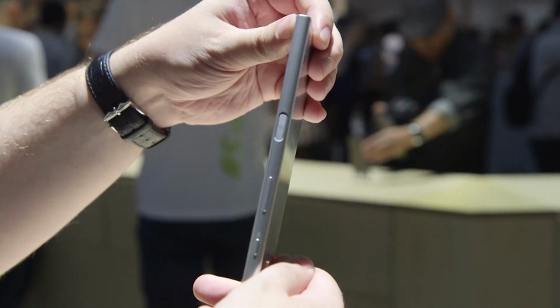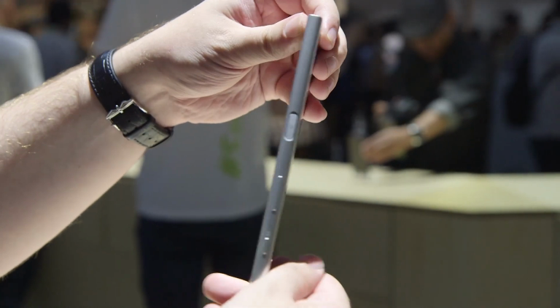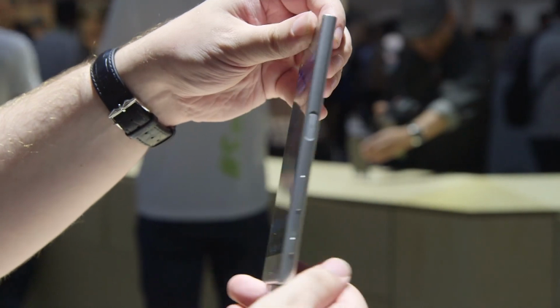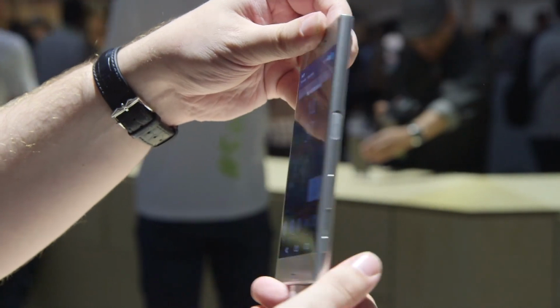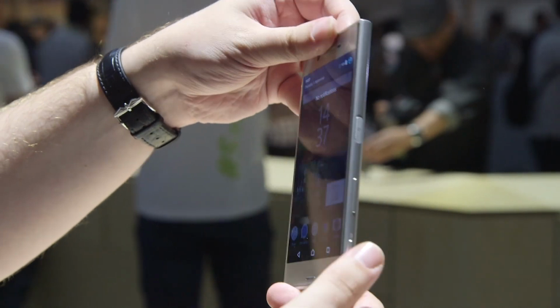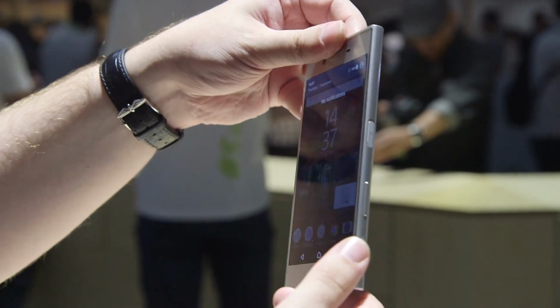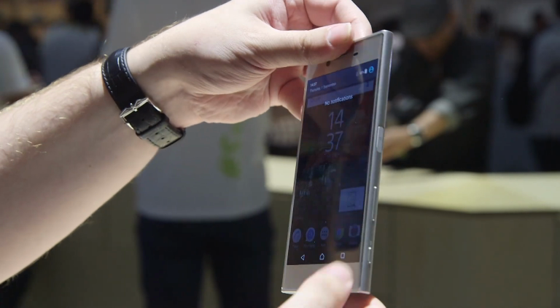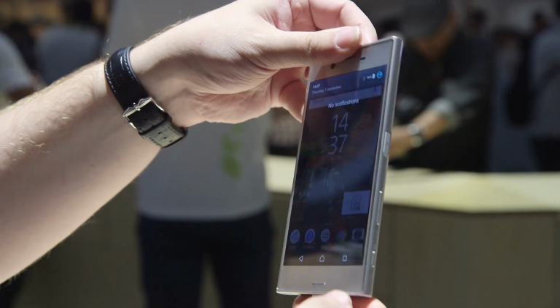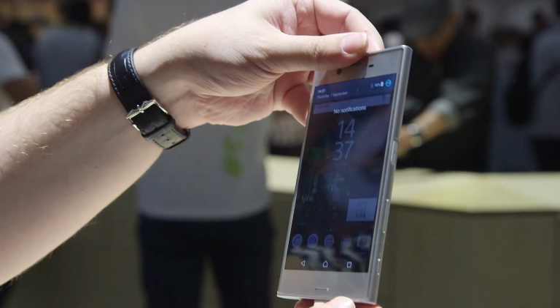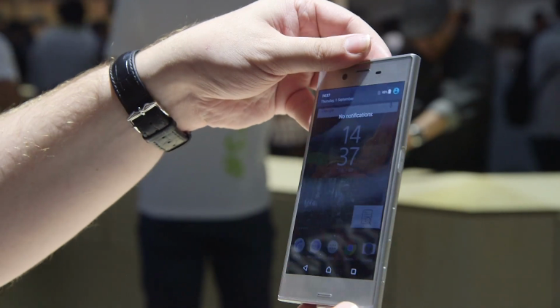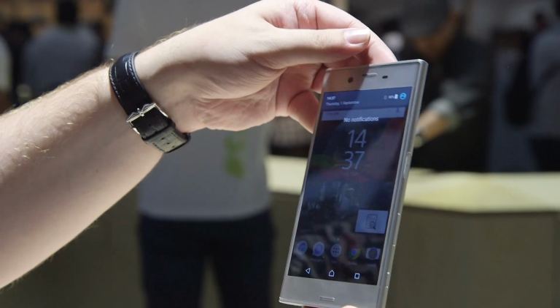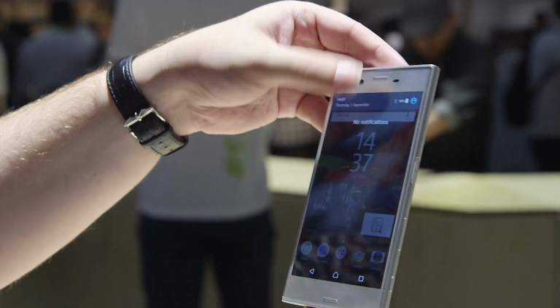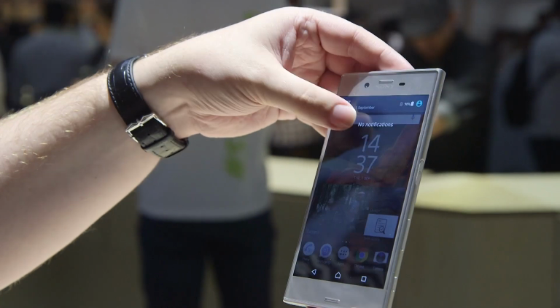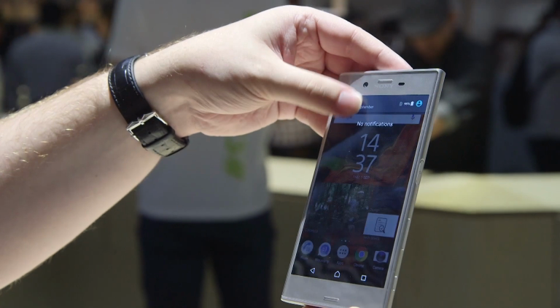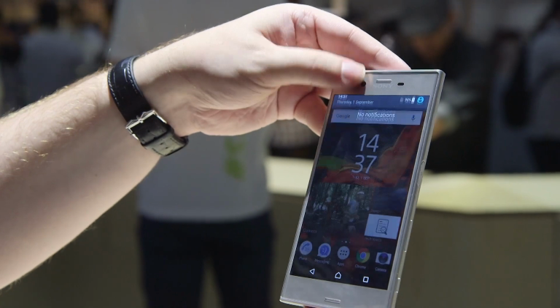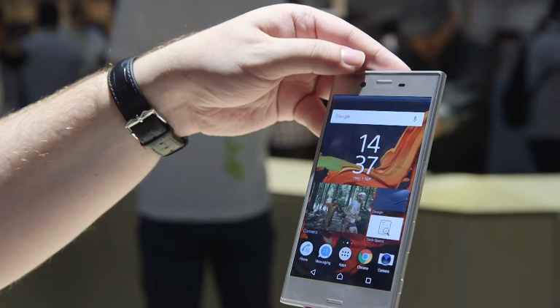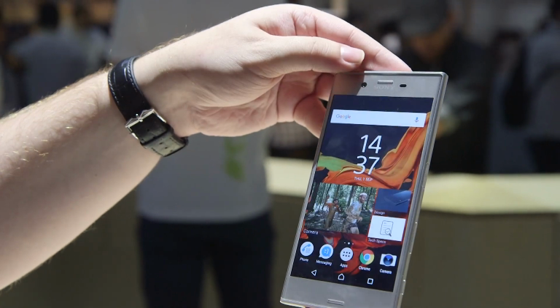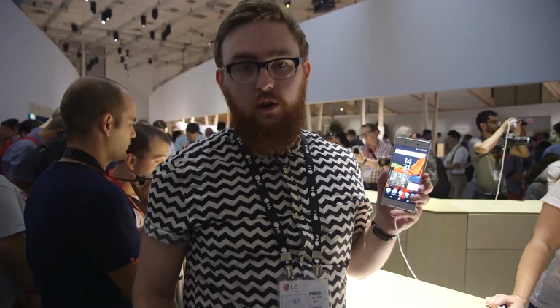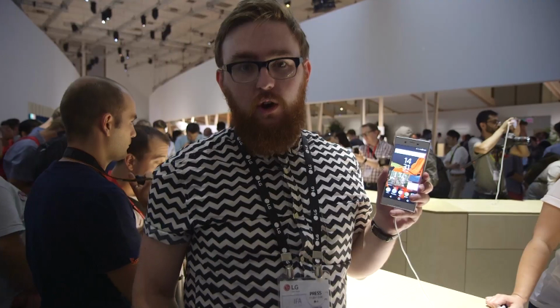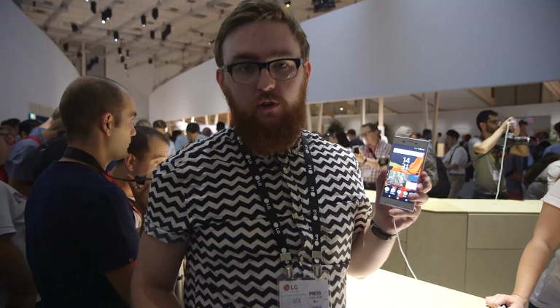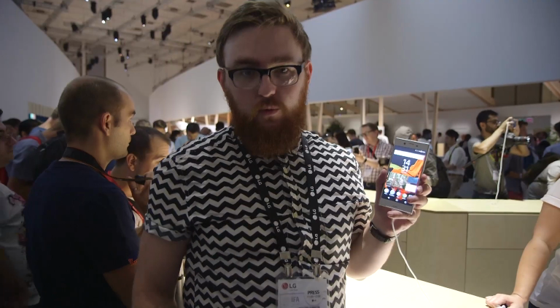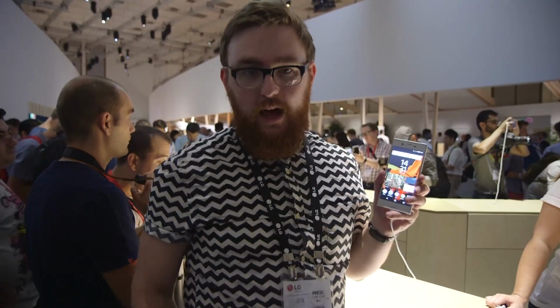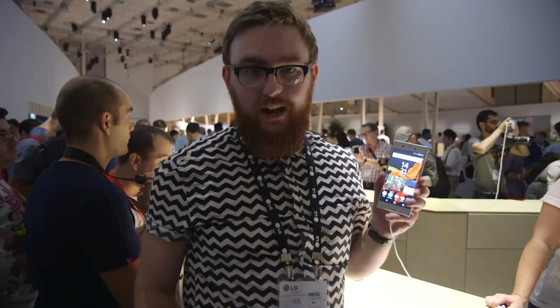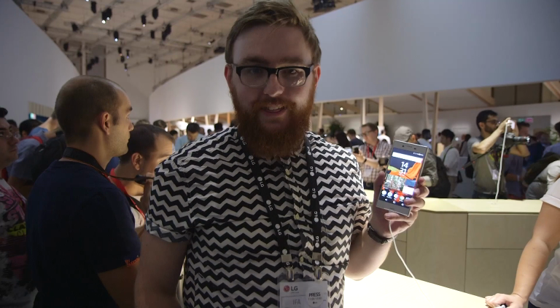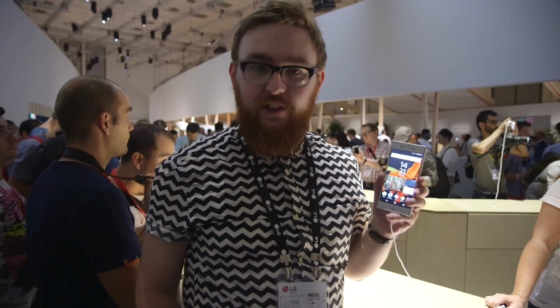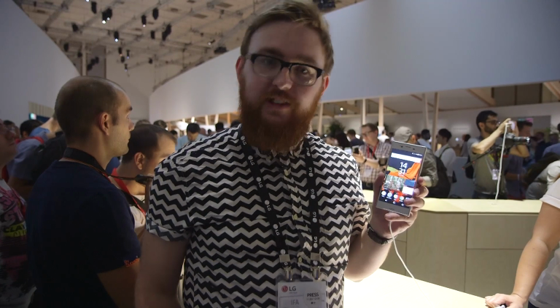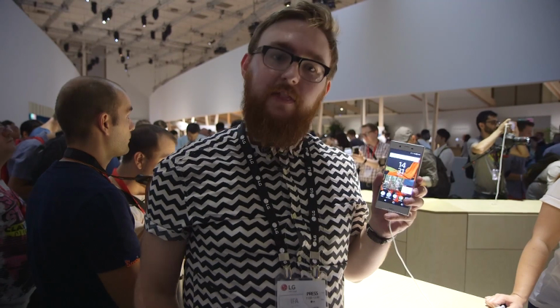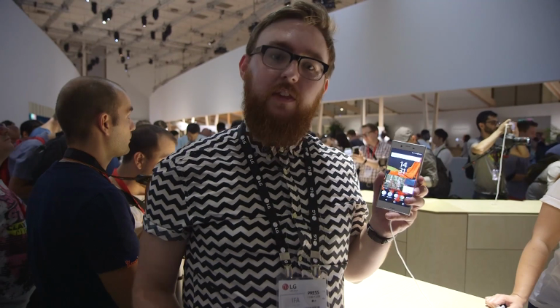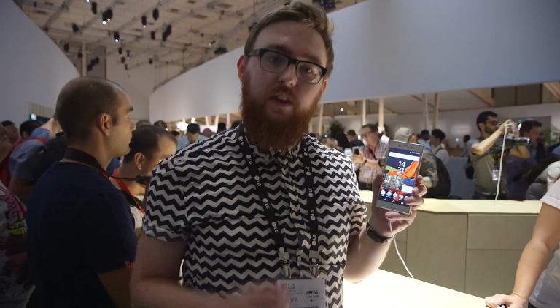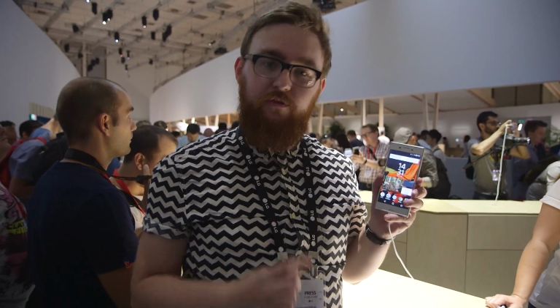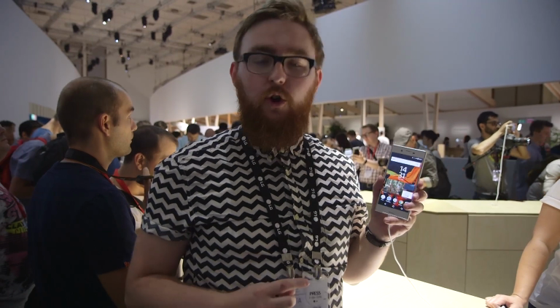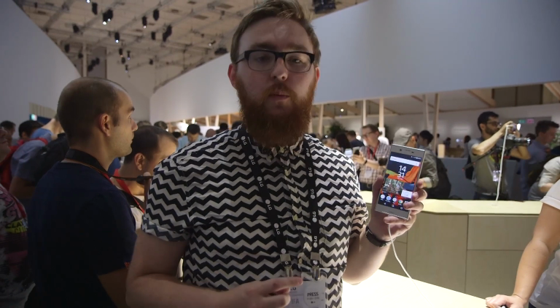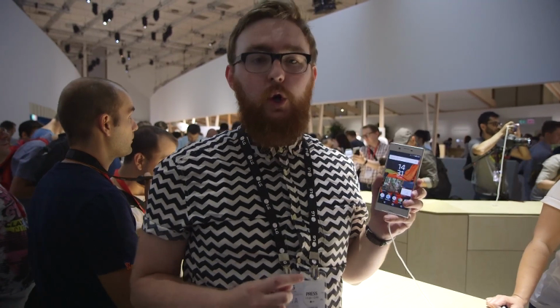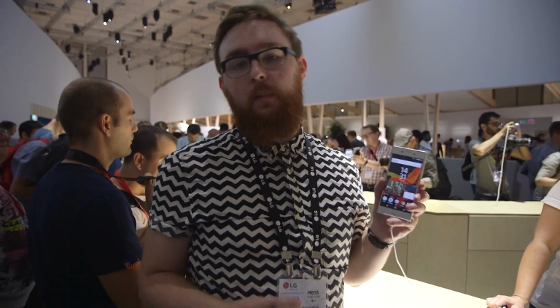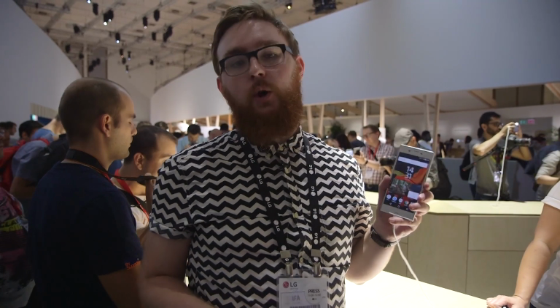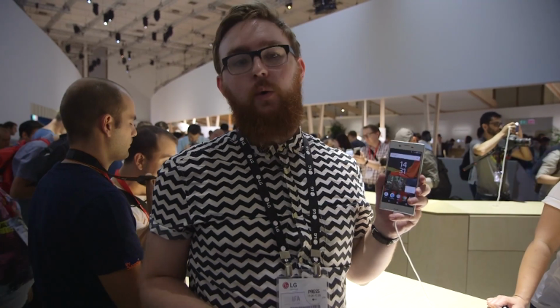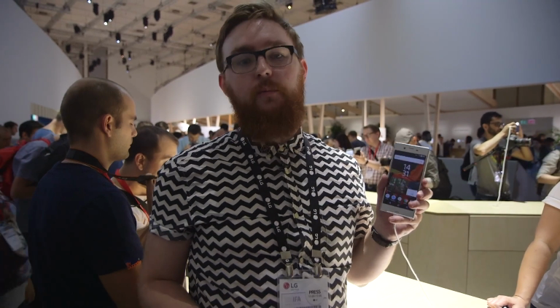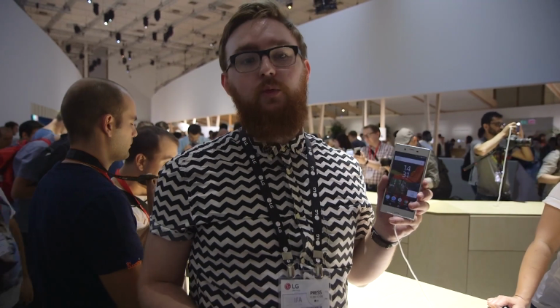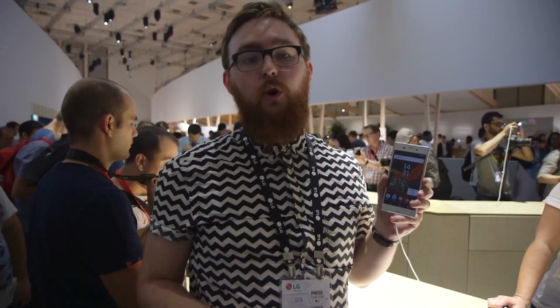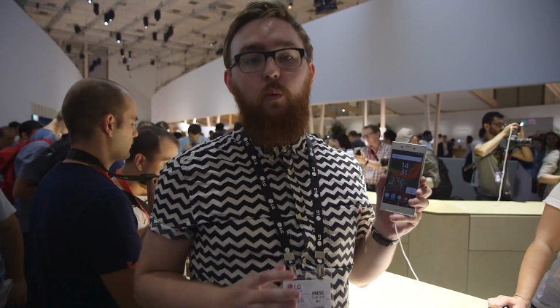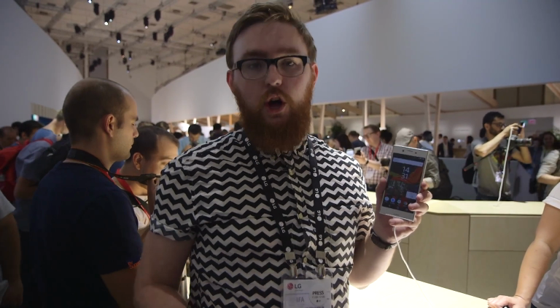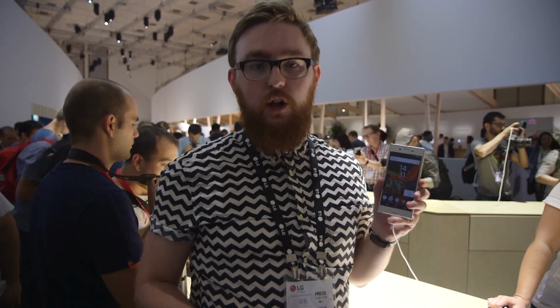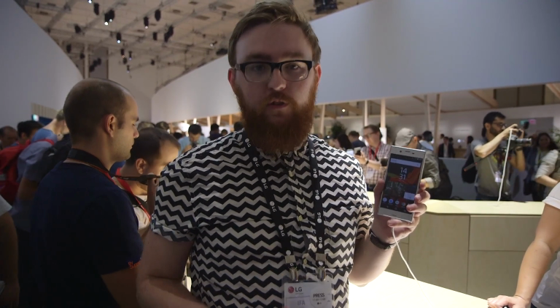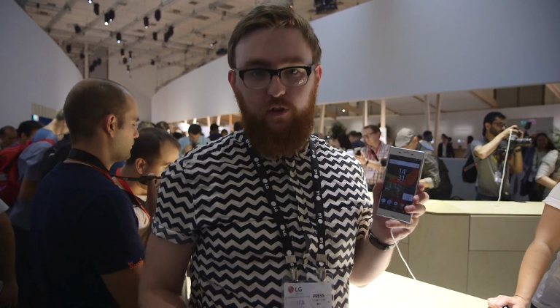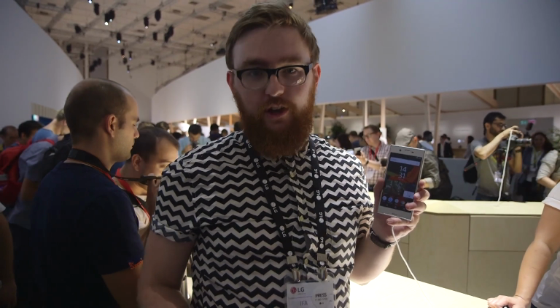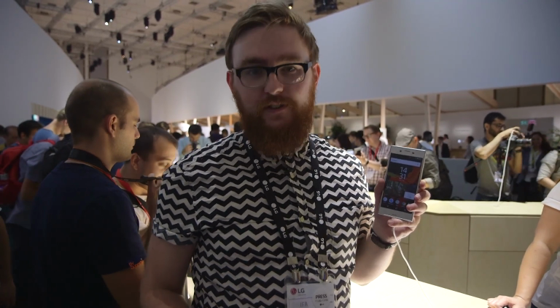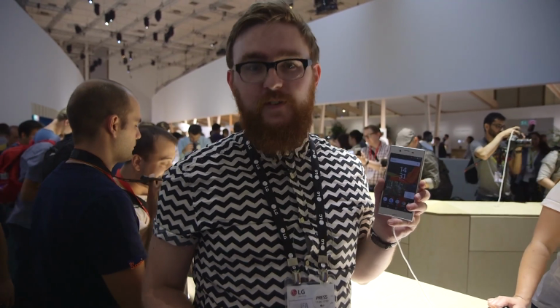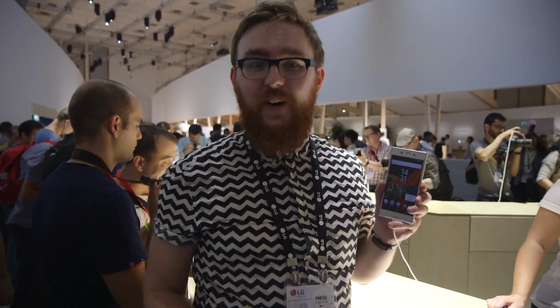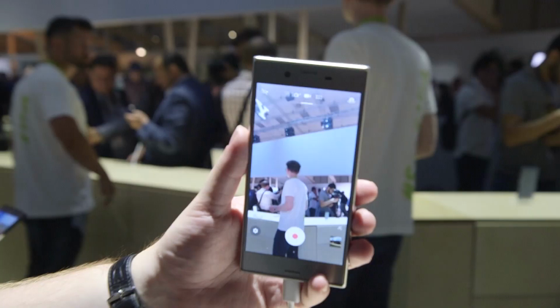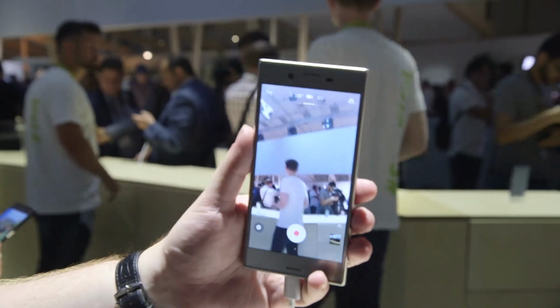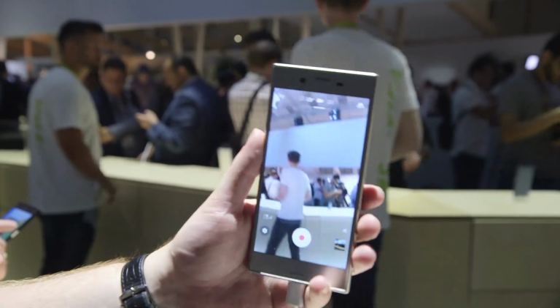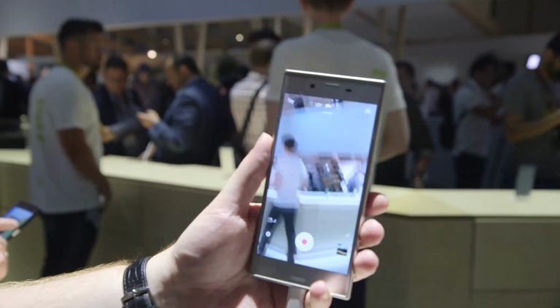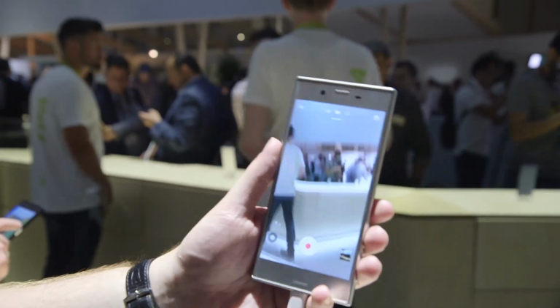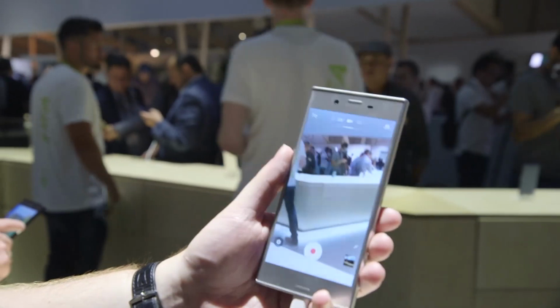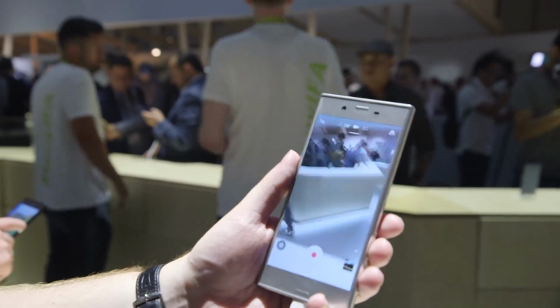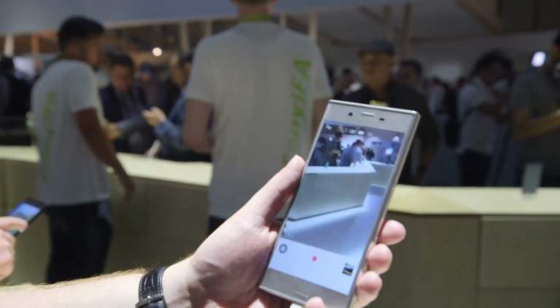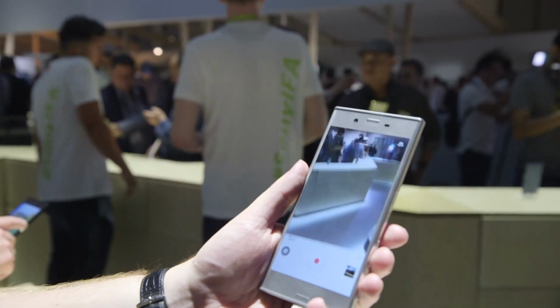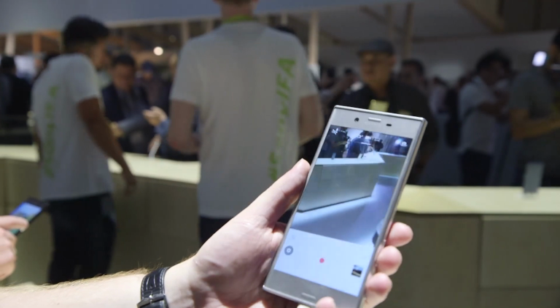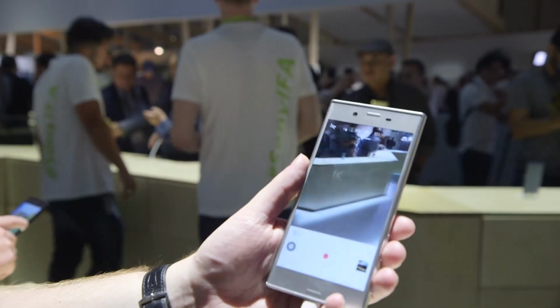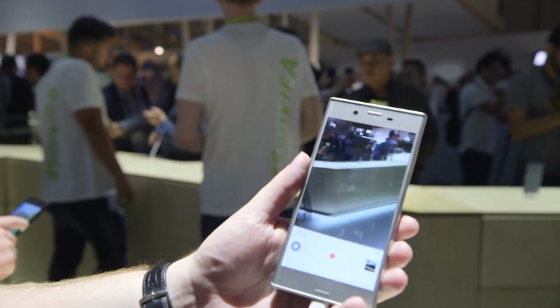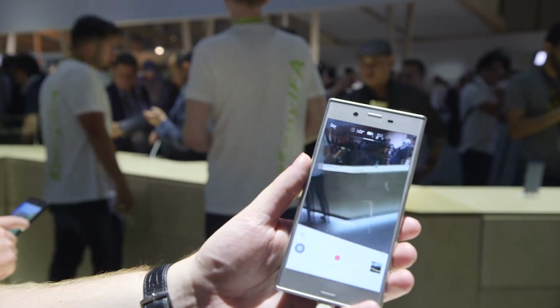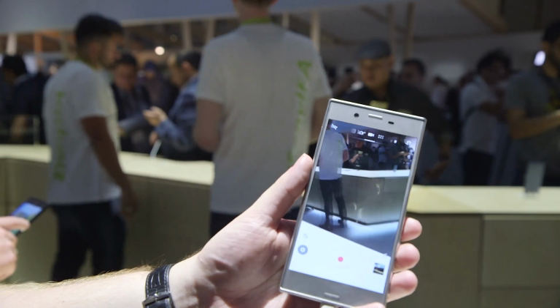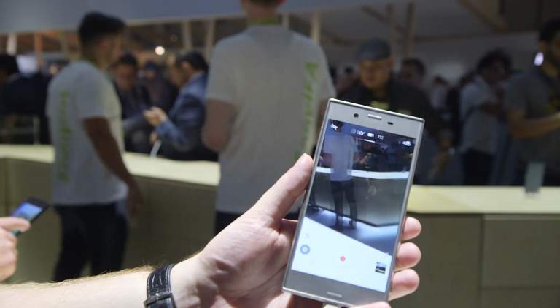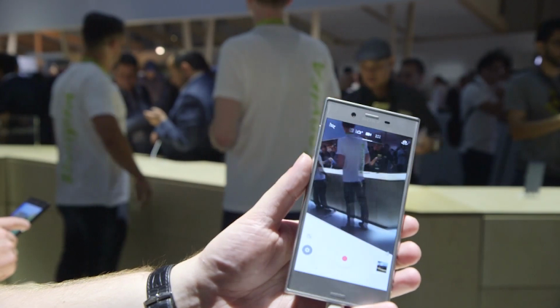Sony didn't neglect the camera when it came to video either, and they said that this phone will come equipped with a world-first 5-axis image stabiliser.